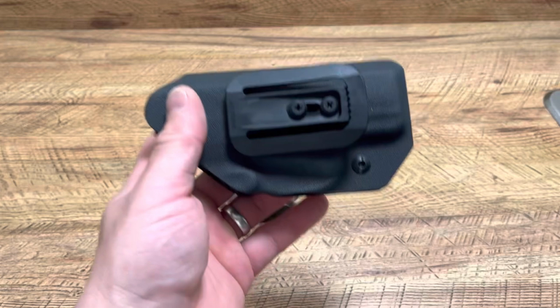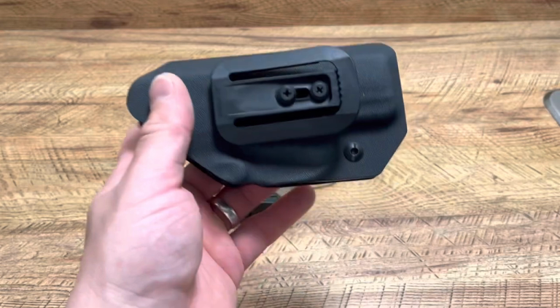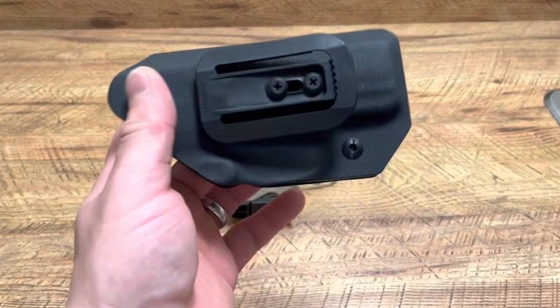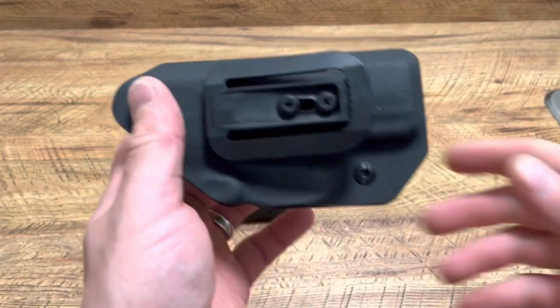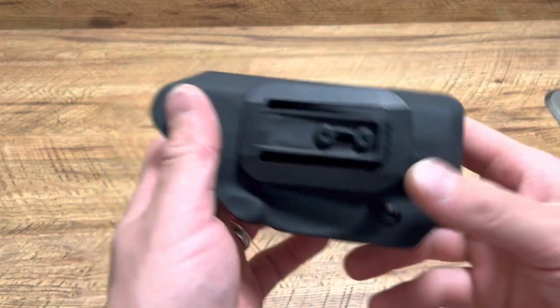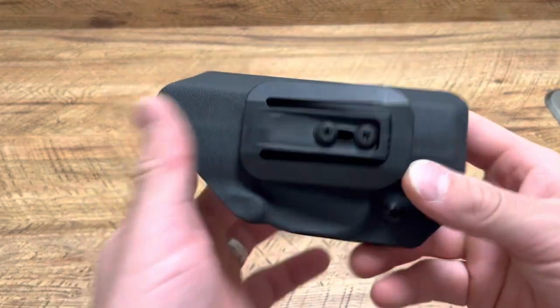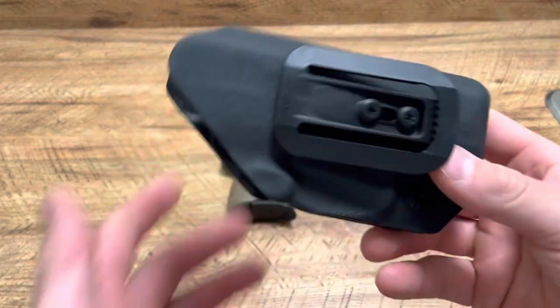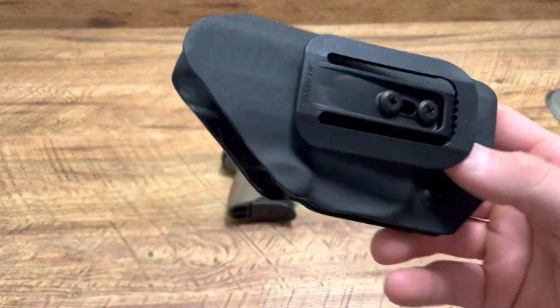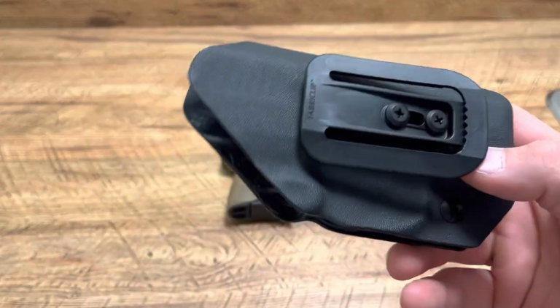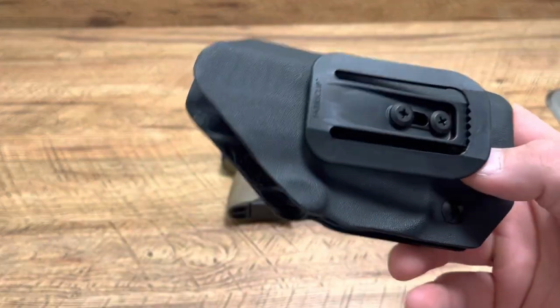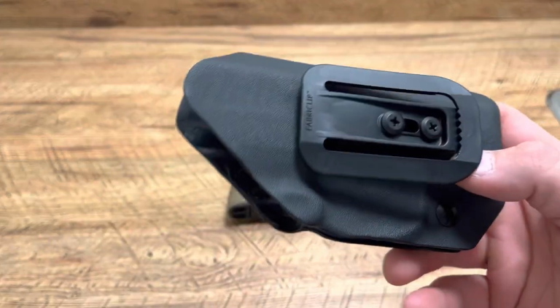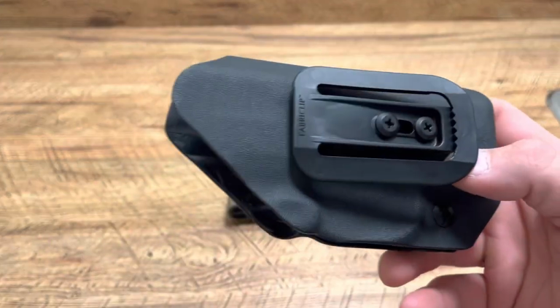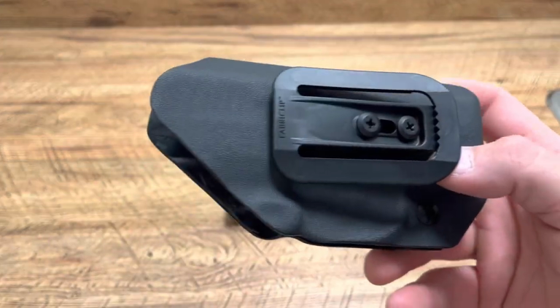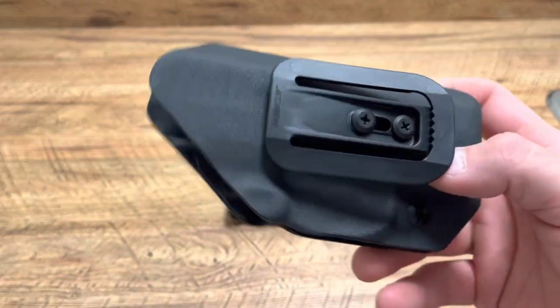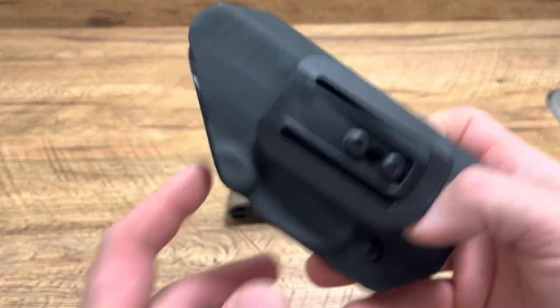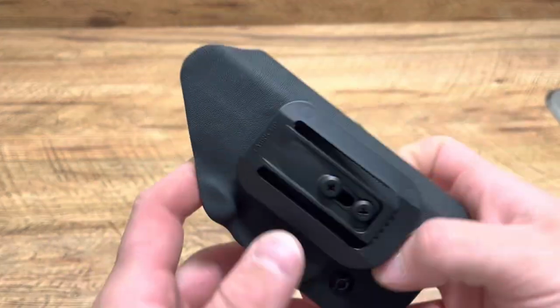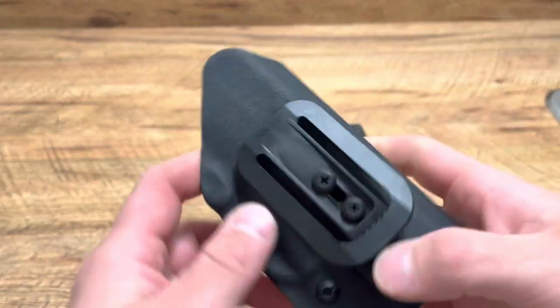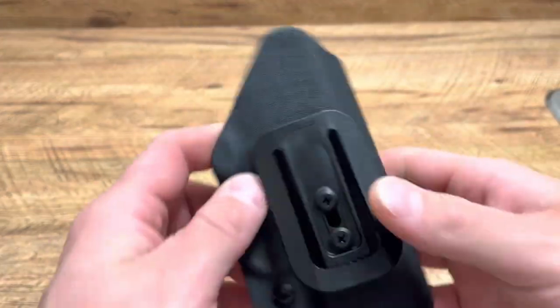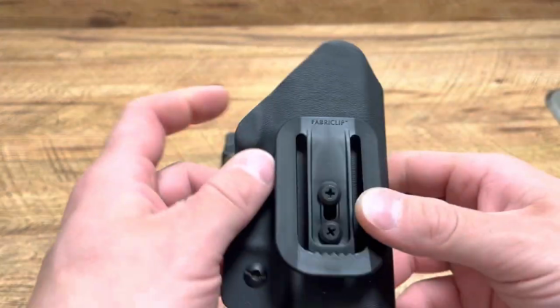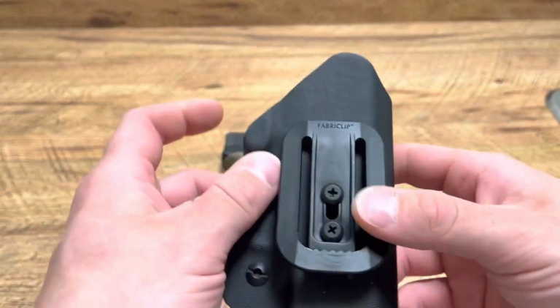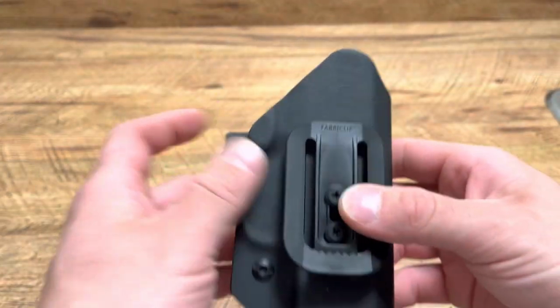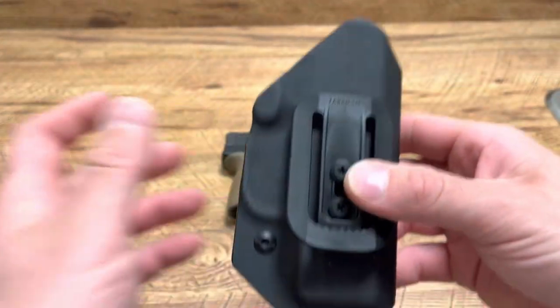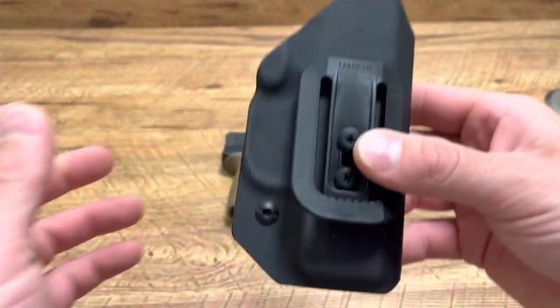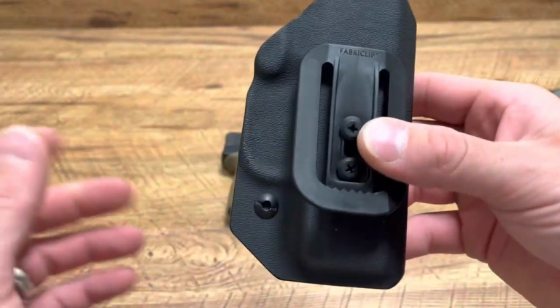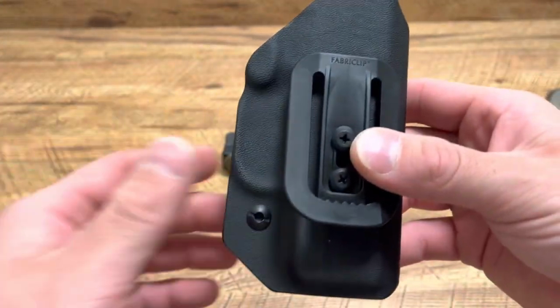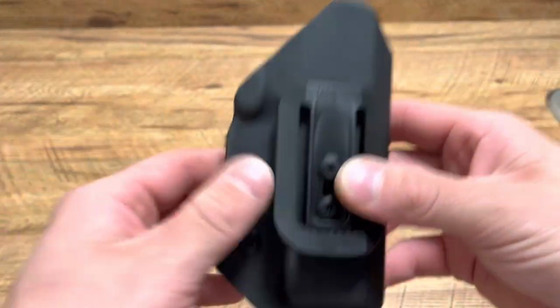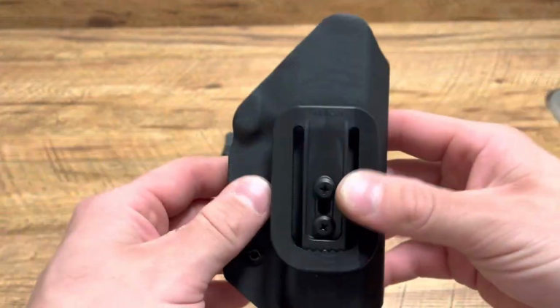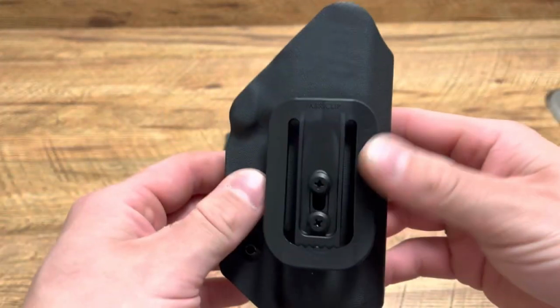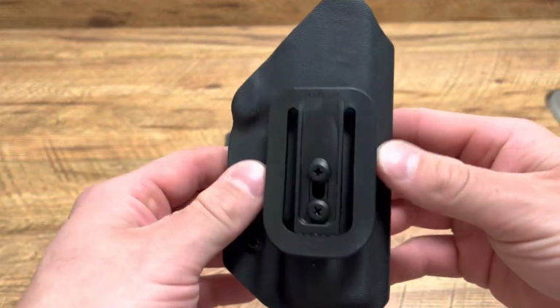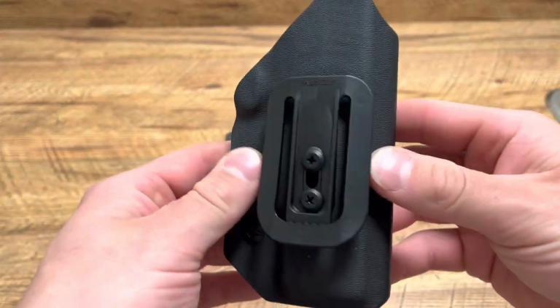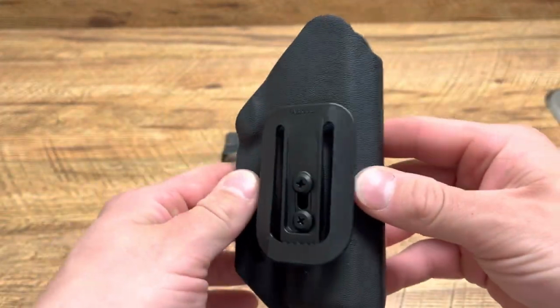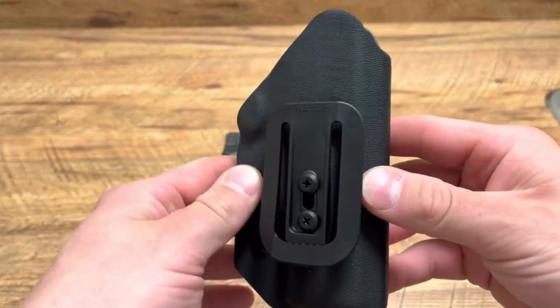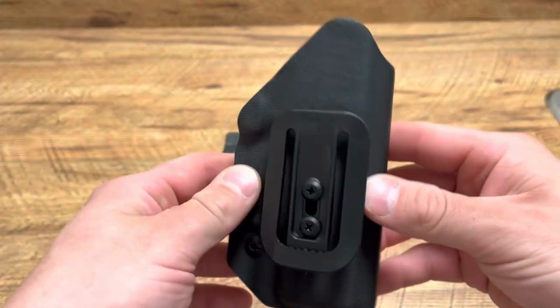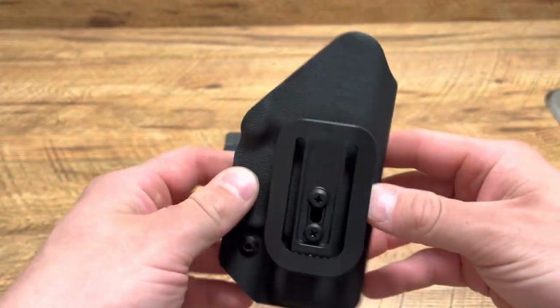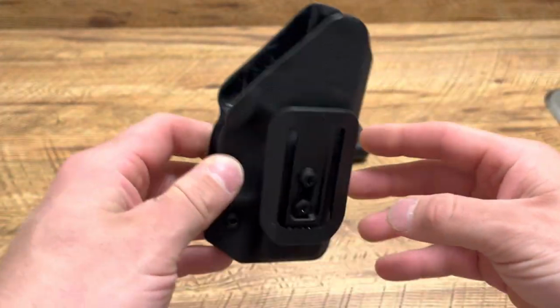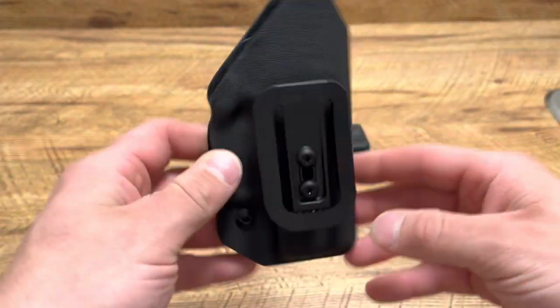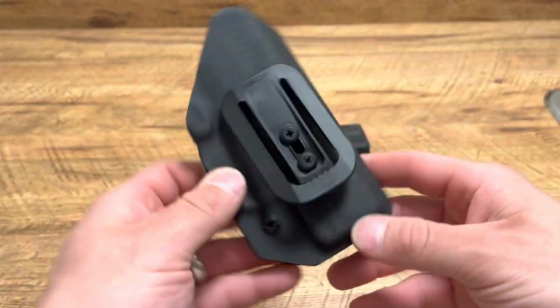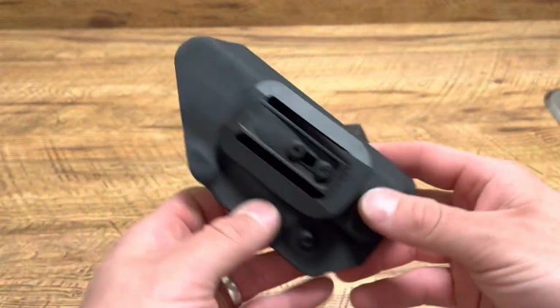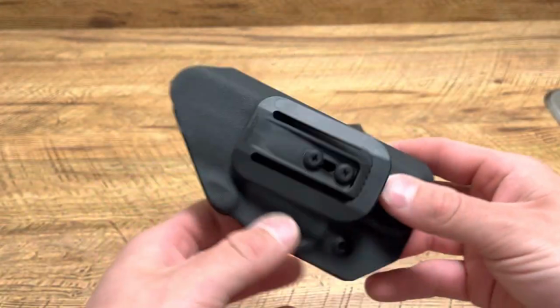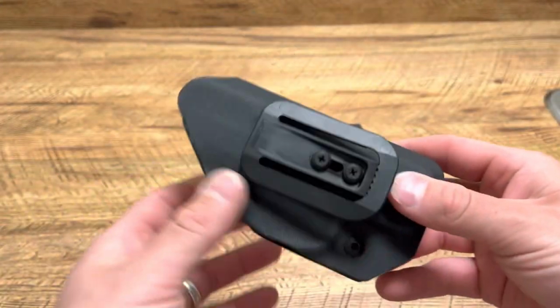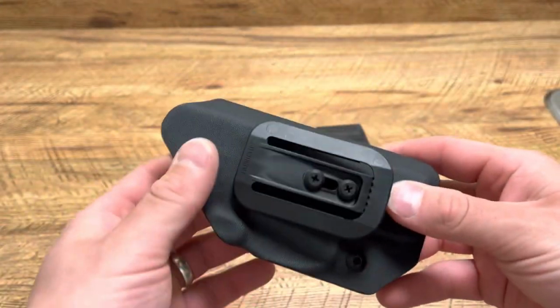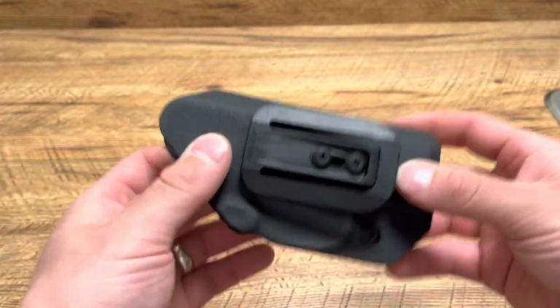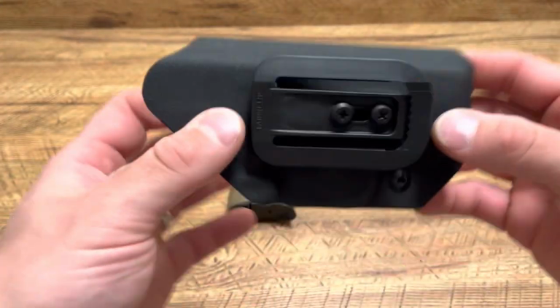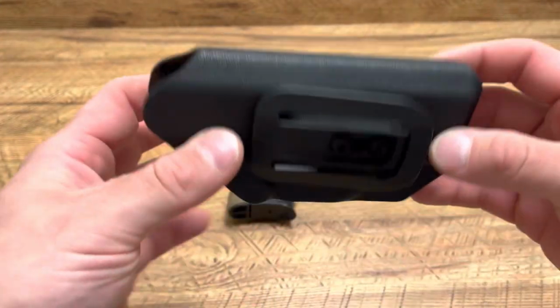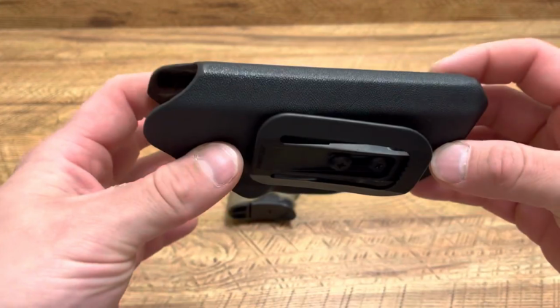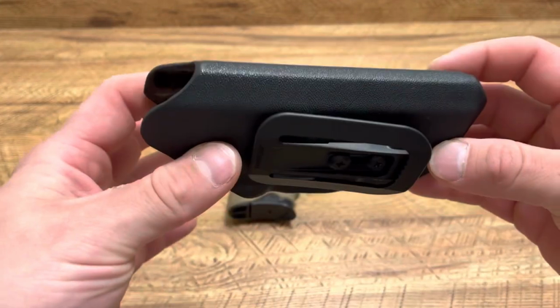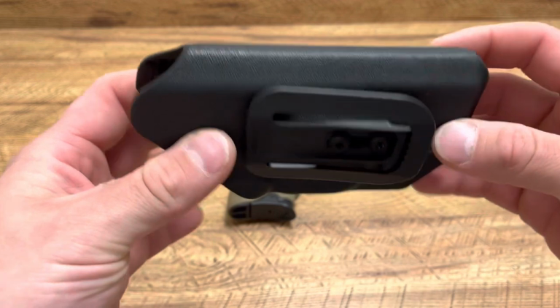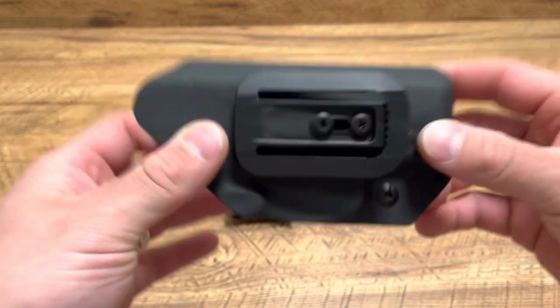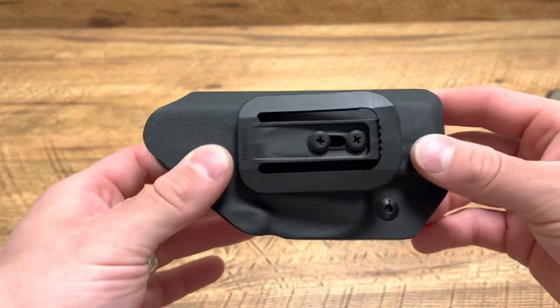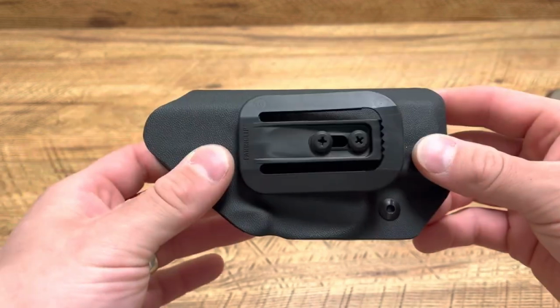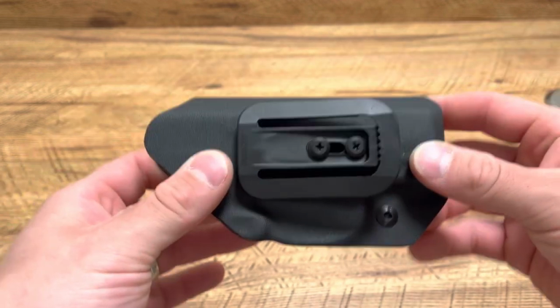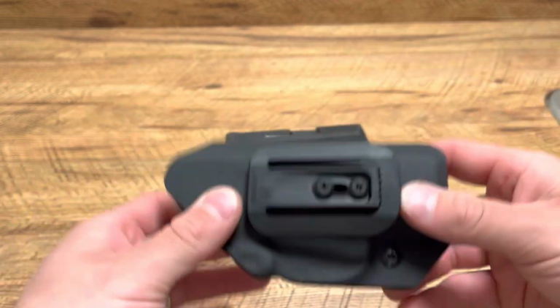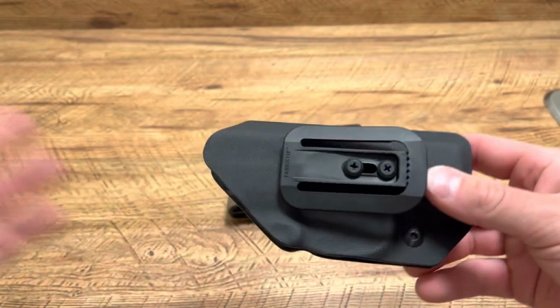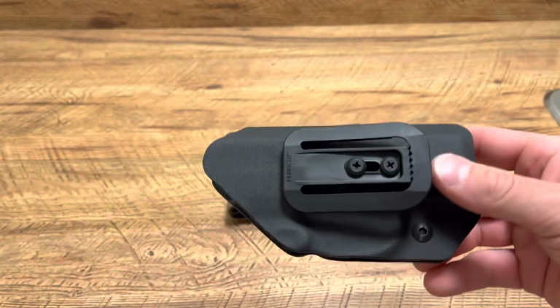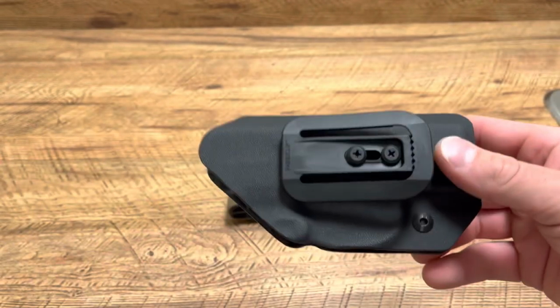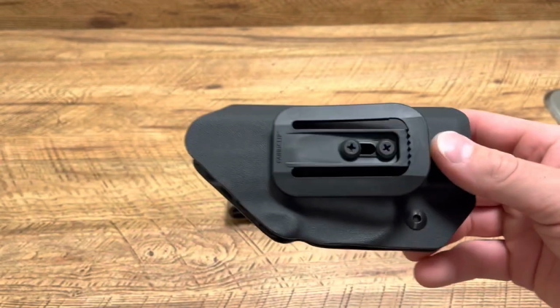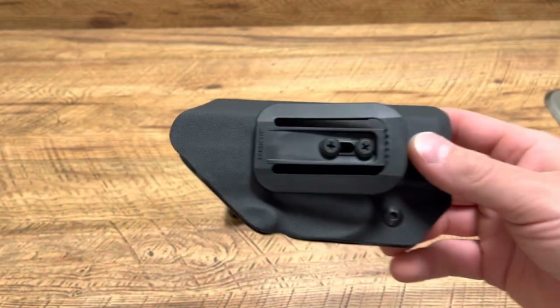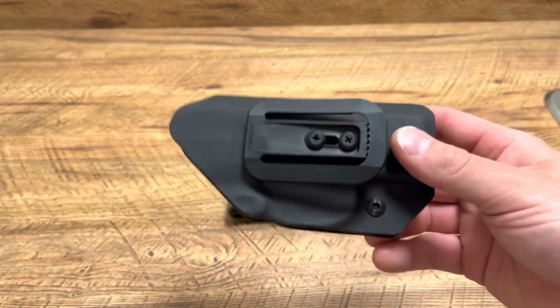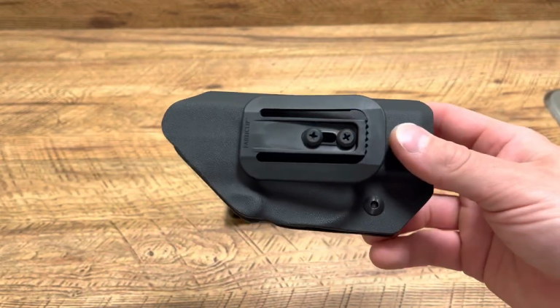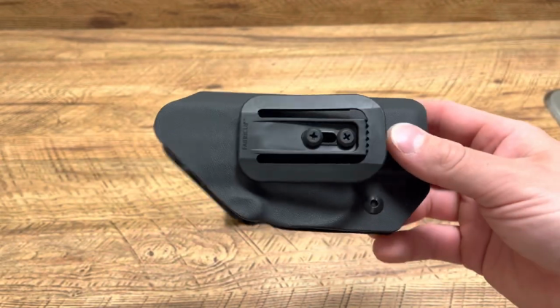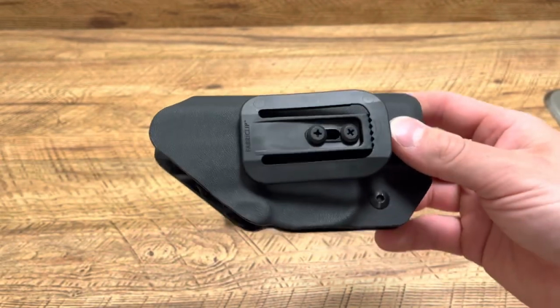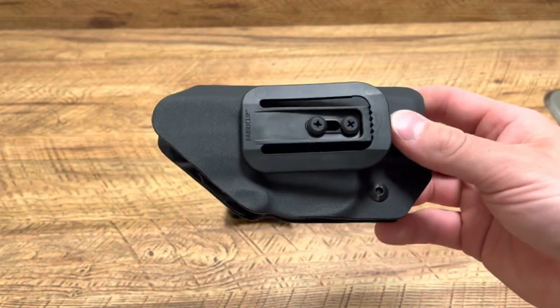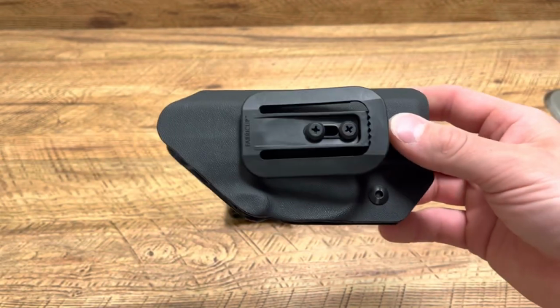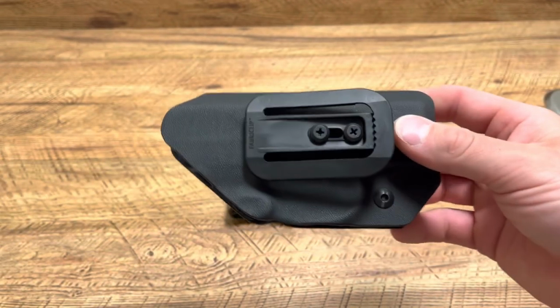What's up guys, Spin Firearms here, and this right here is a Fabriclip holster inside the waistband from Athena's Armory, and I'm very excited for this.